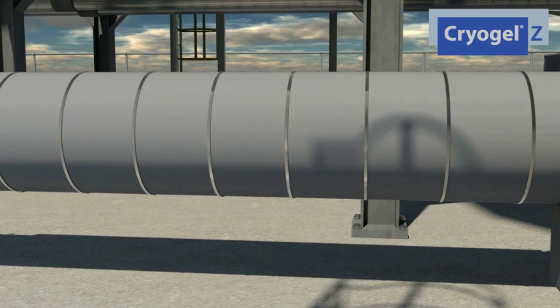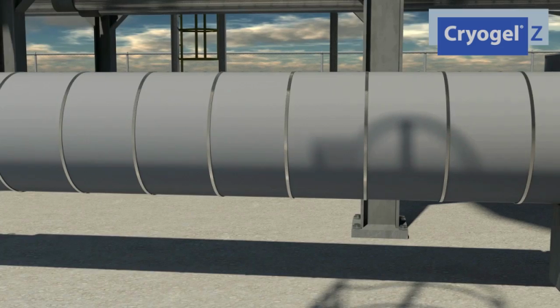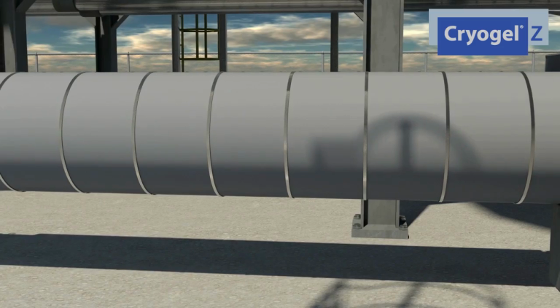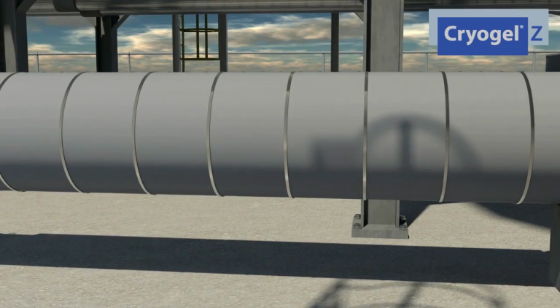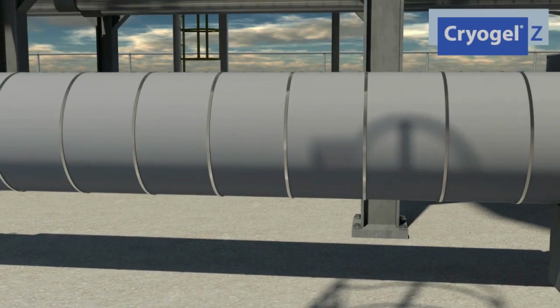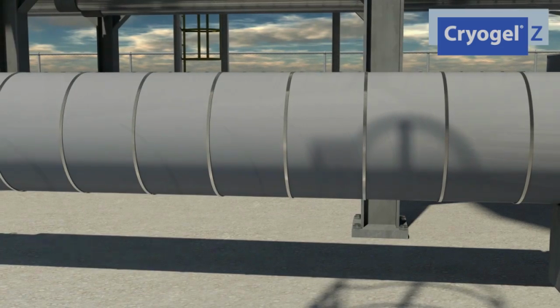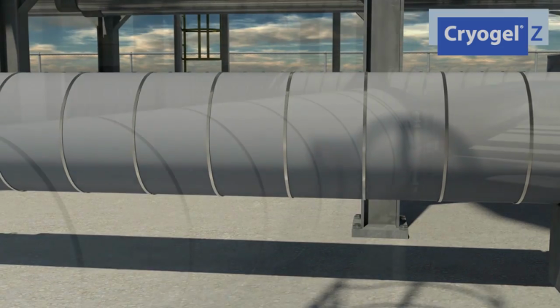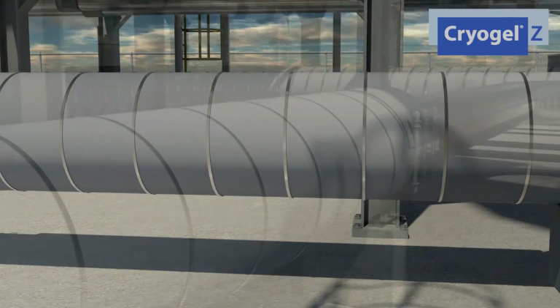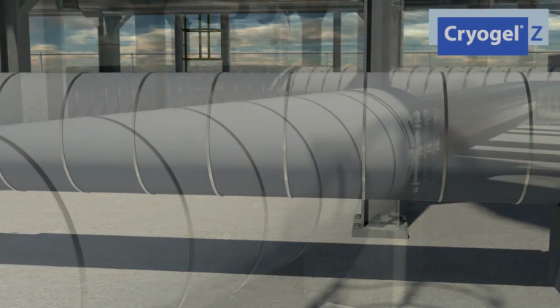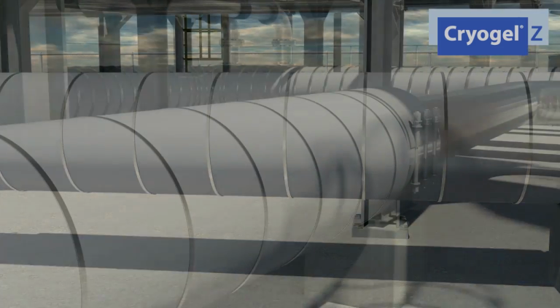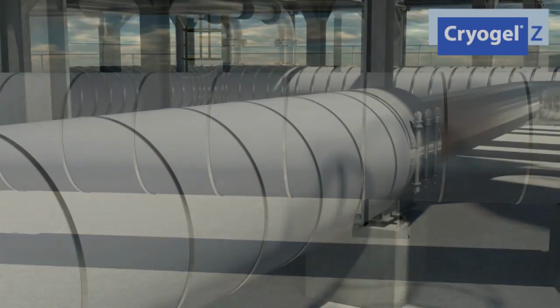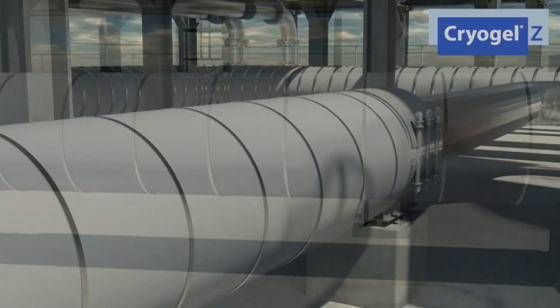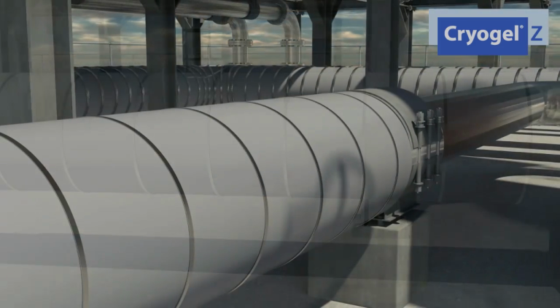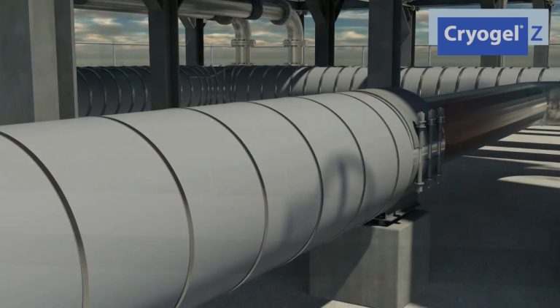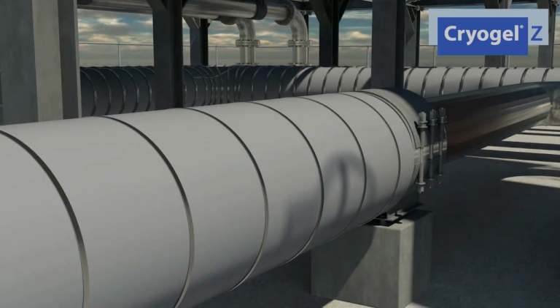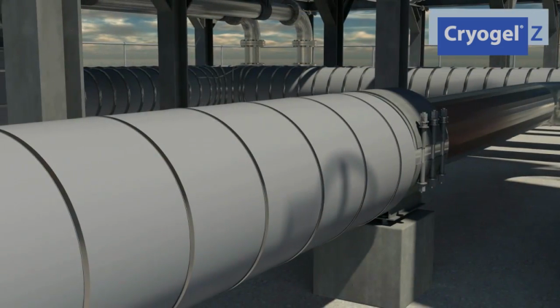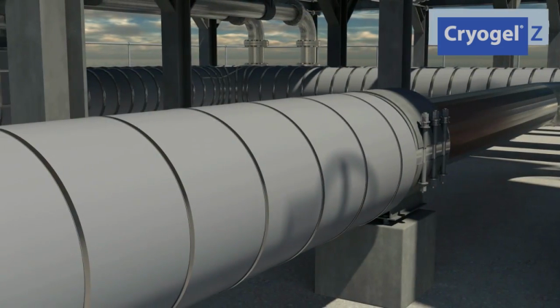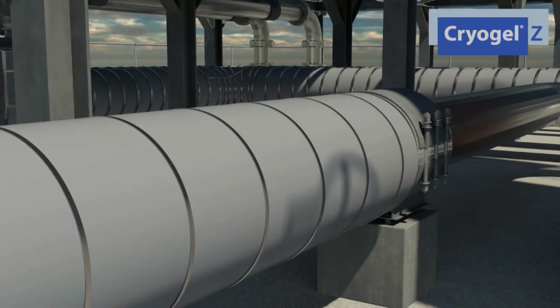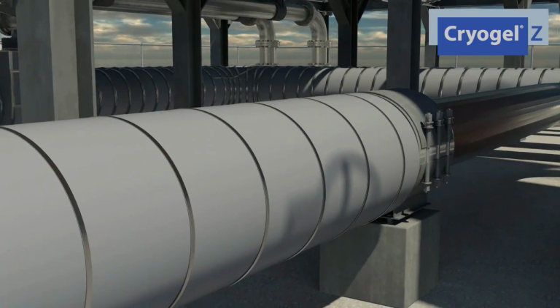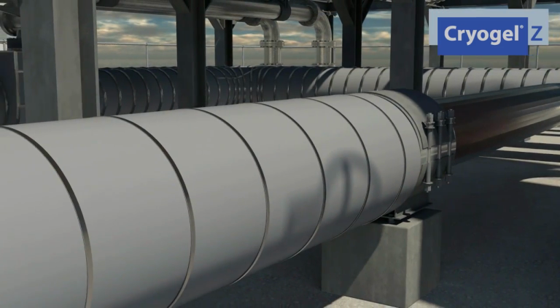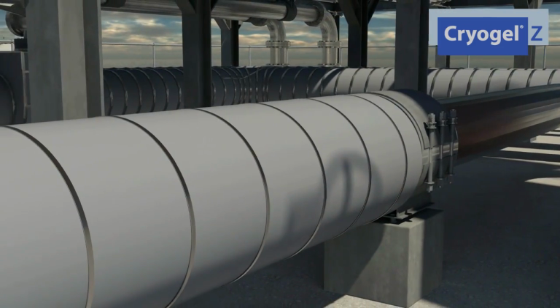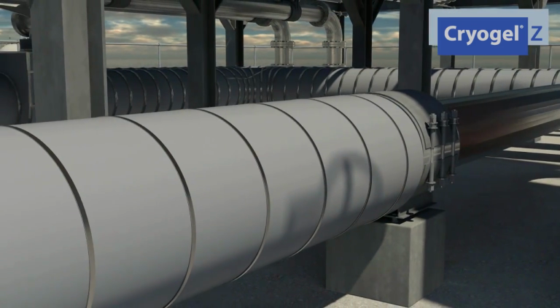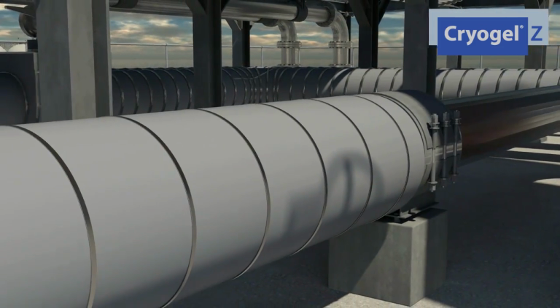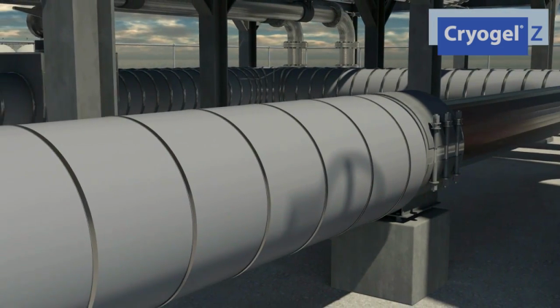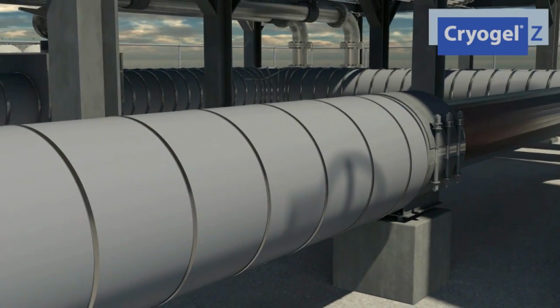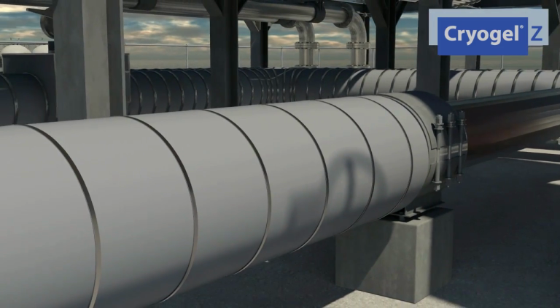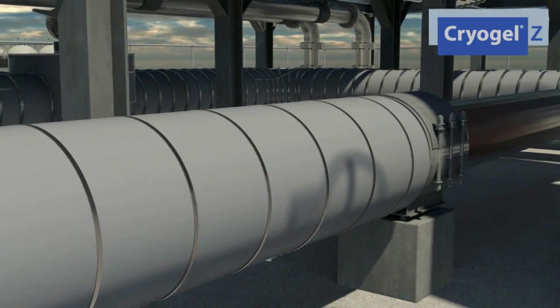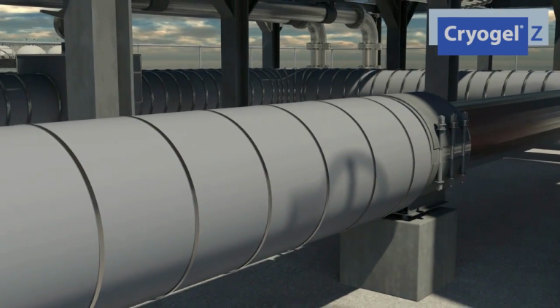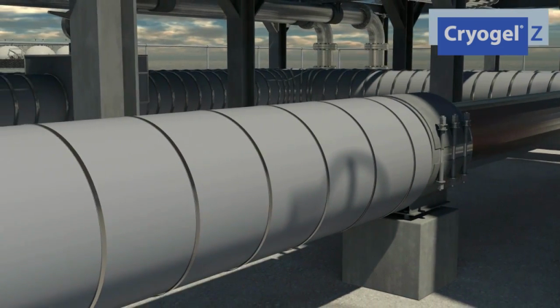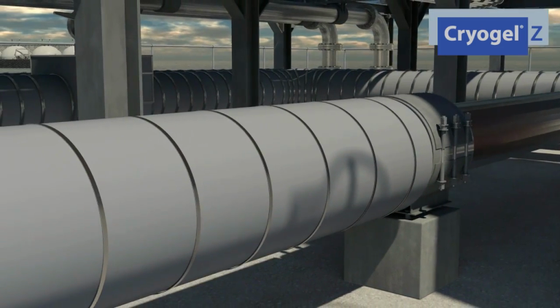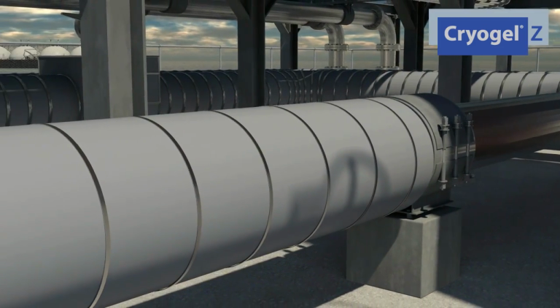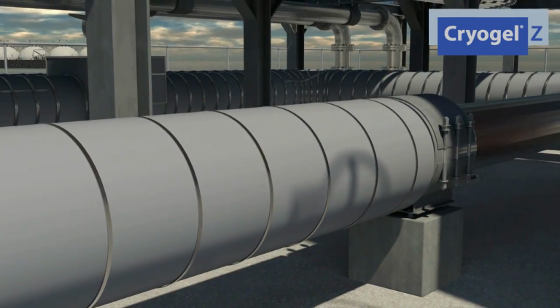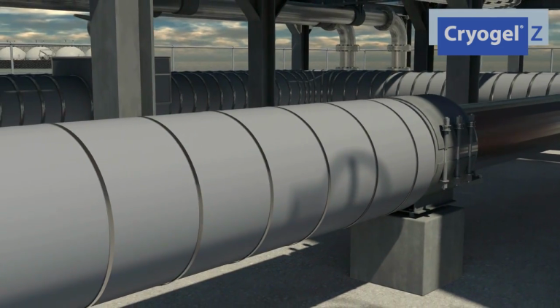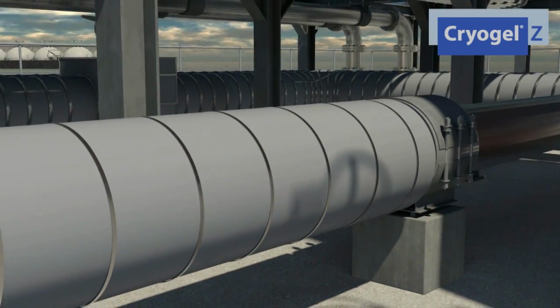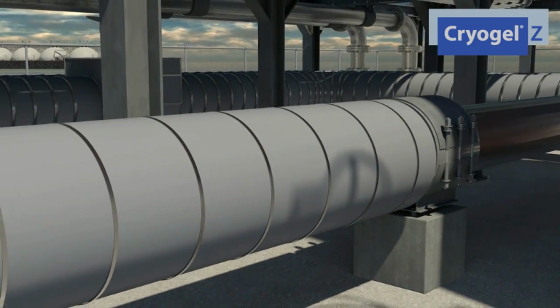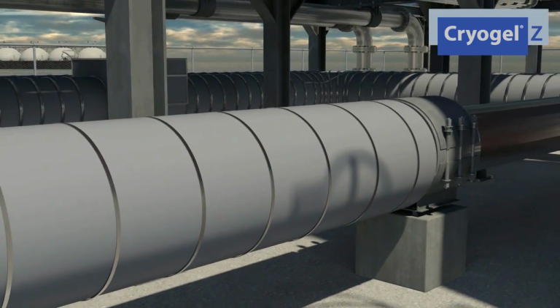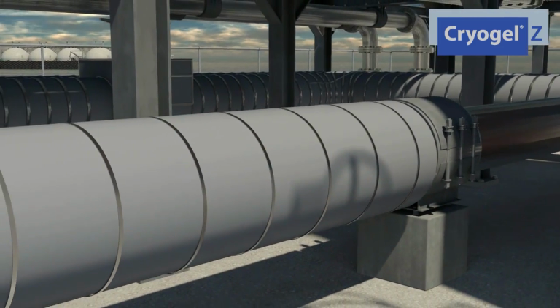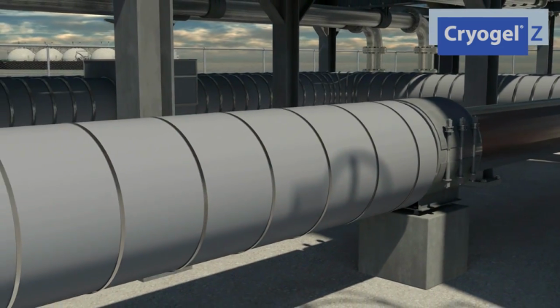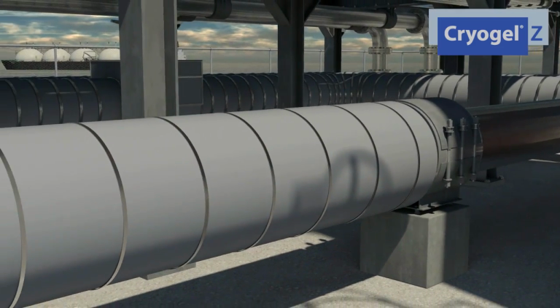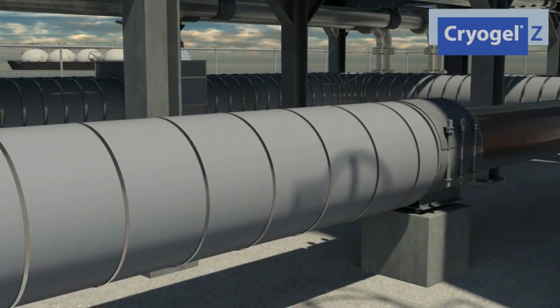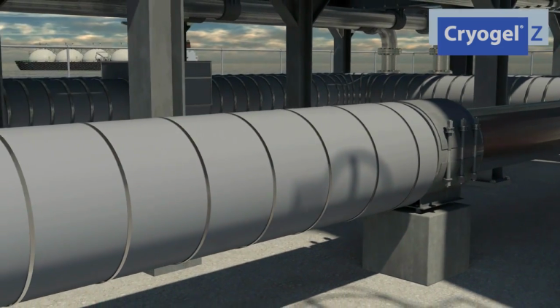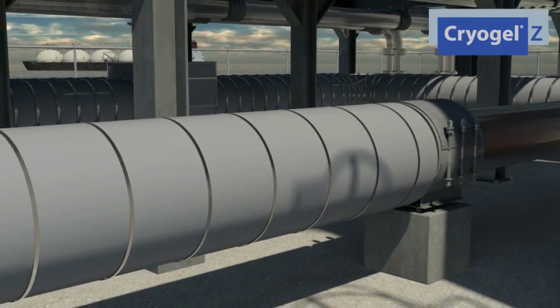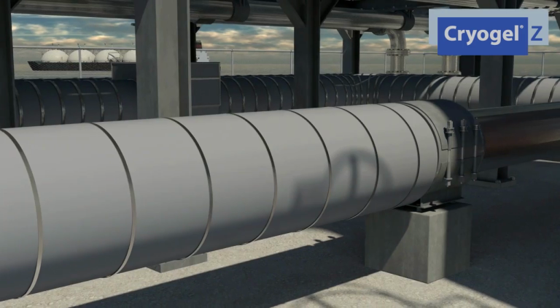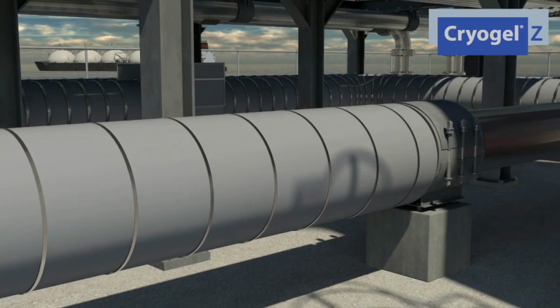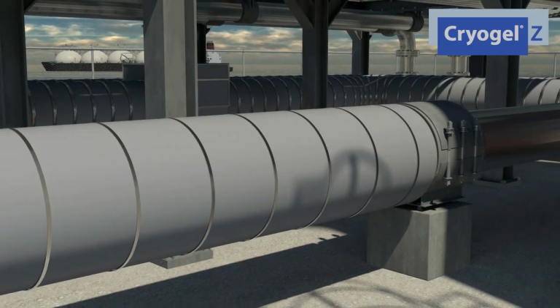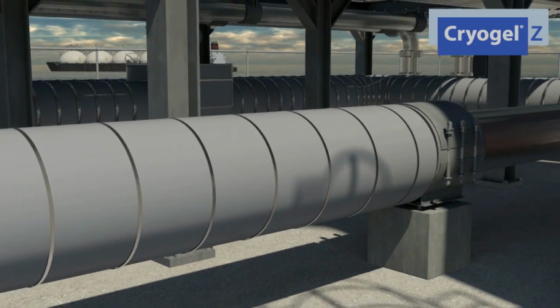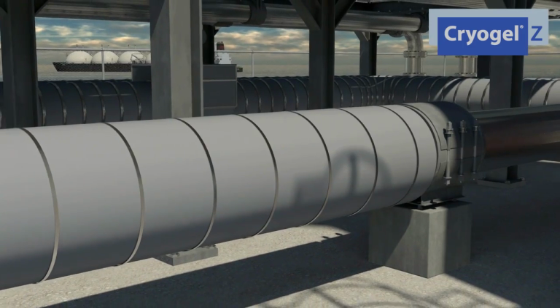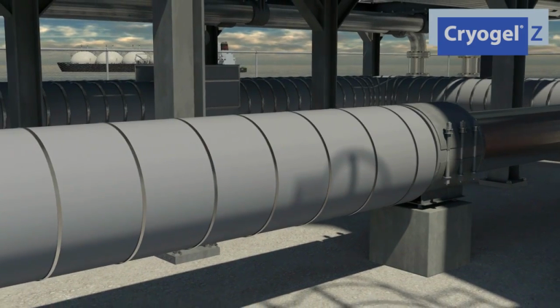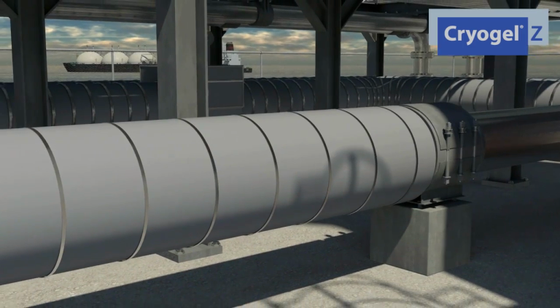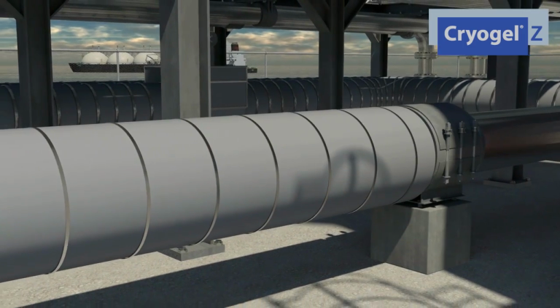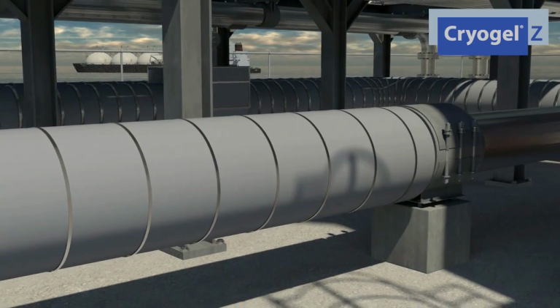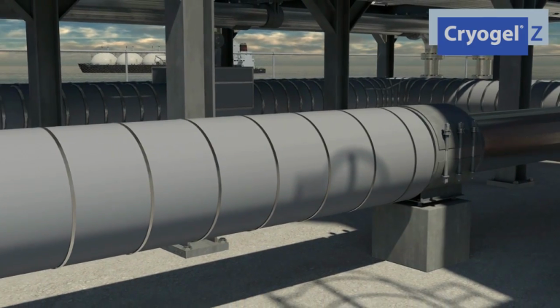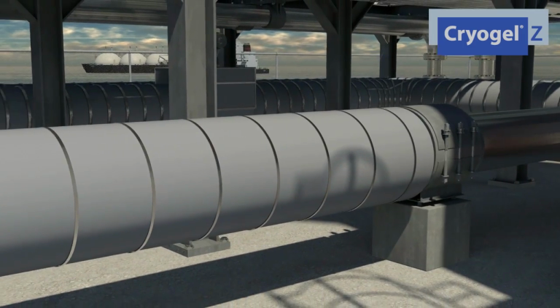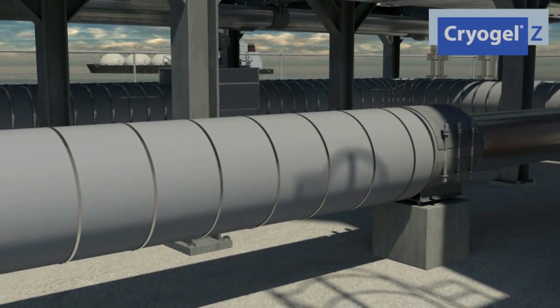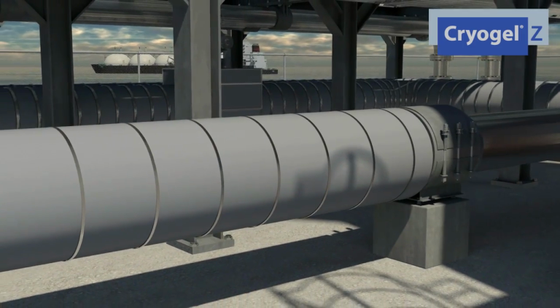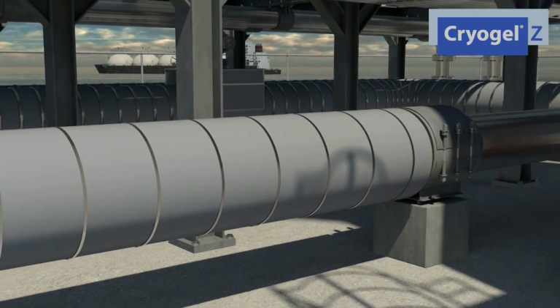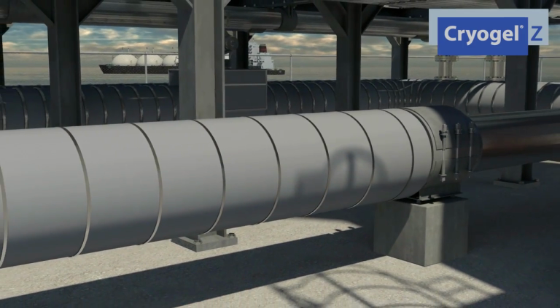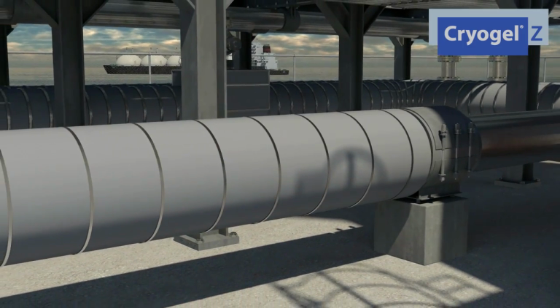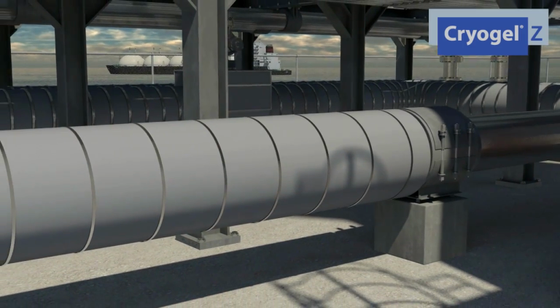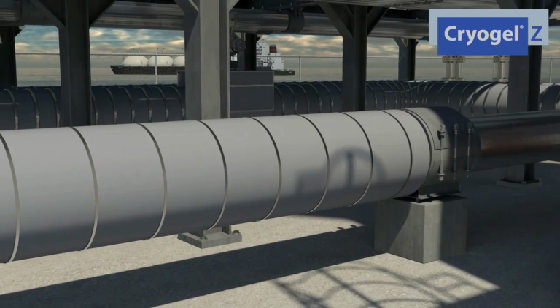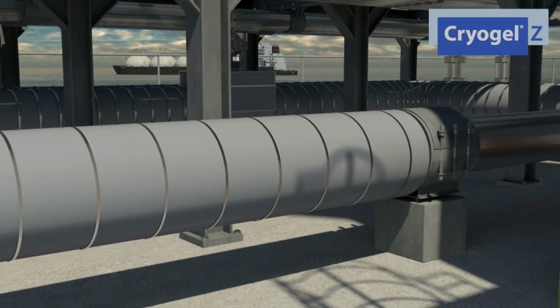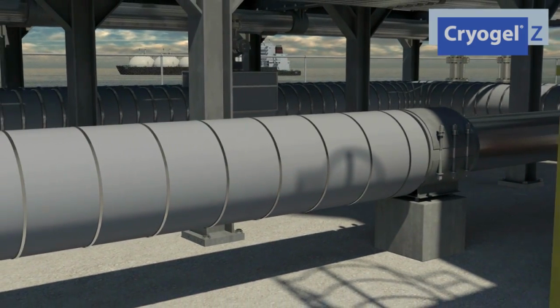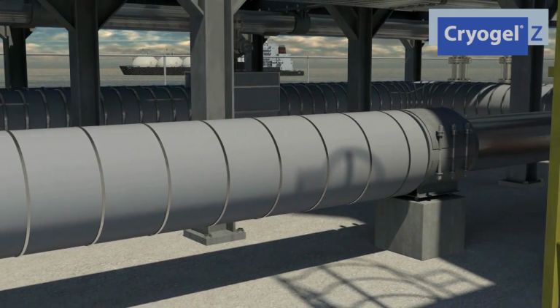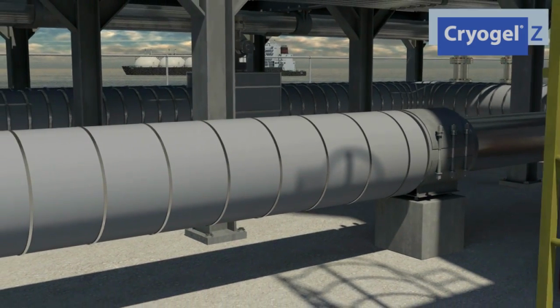Improving project safety, schedule, and cost. Cryogel Z also provides exceptional acoustic insulation and passive fire protection.